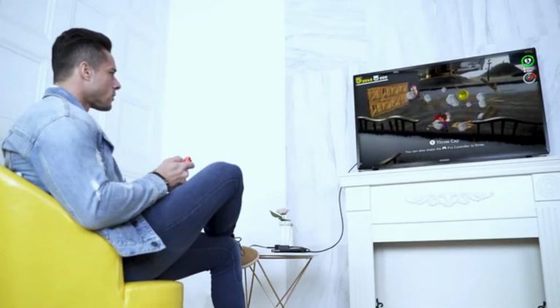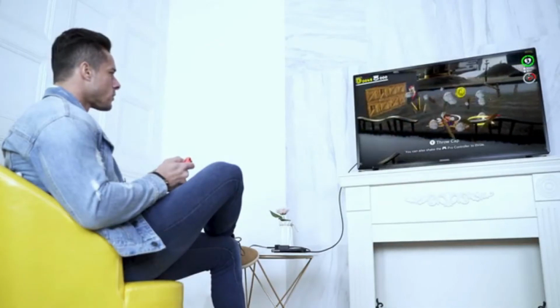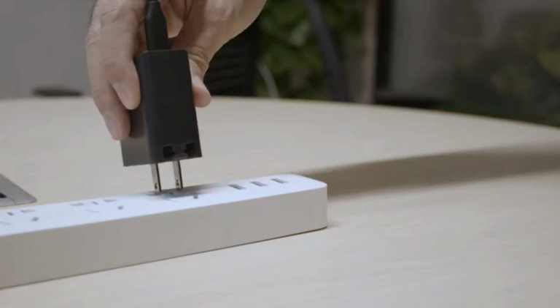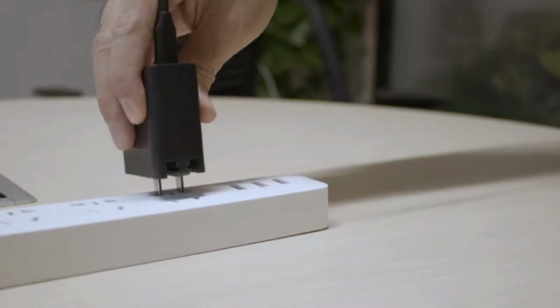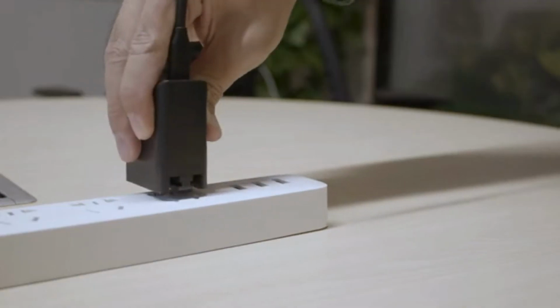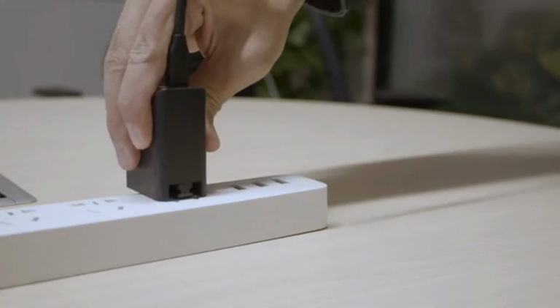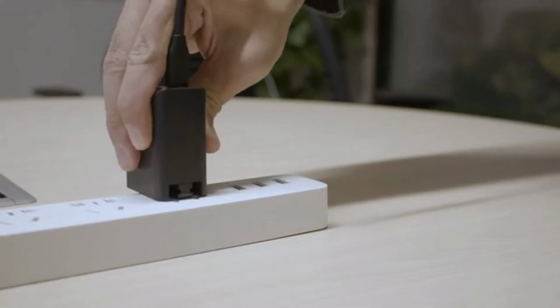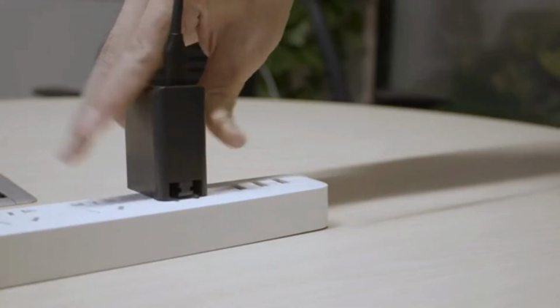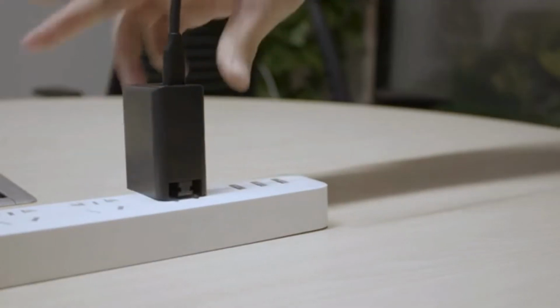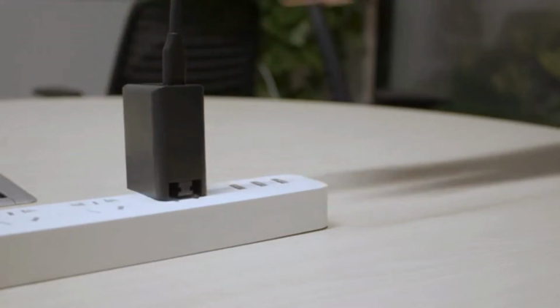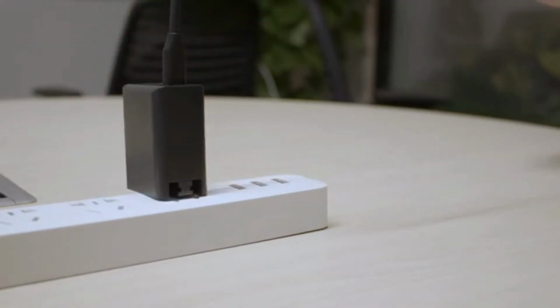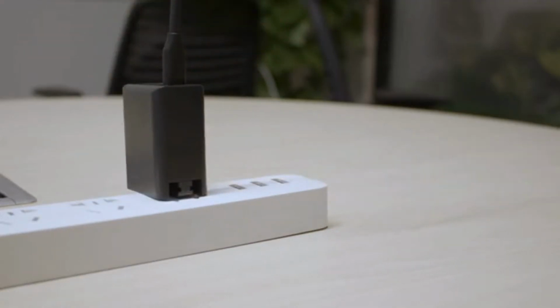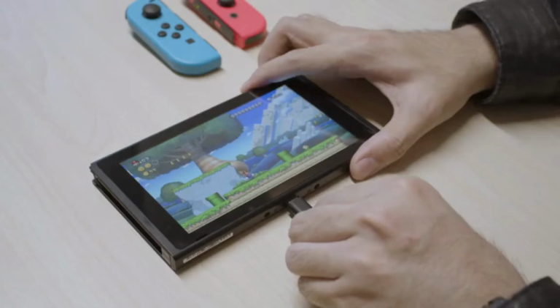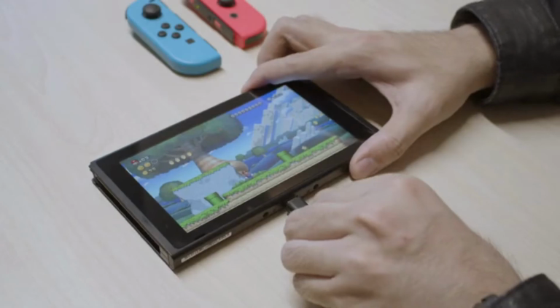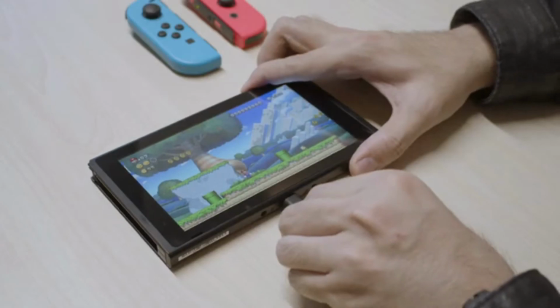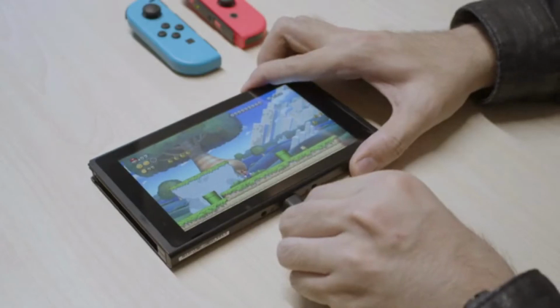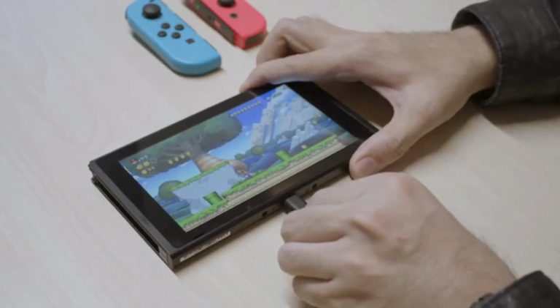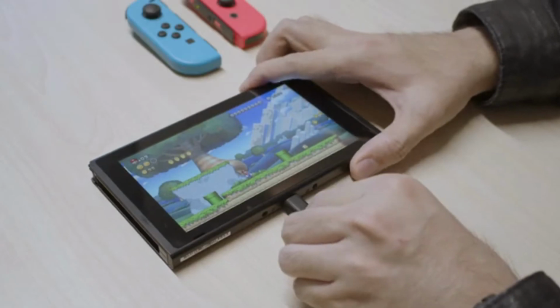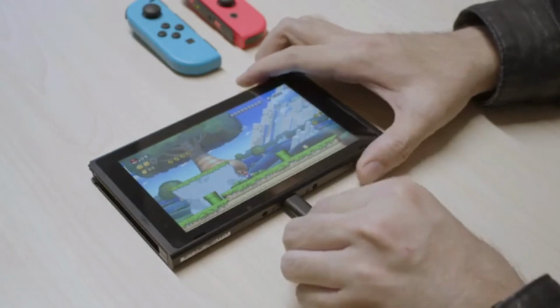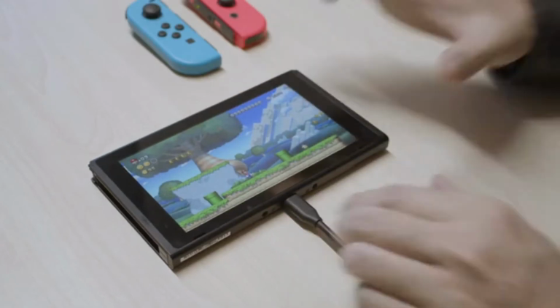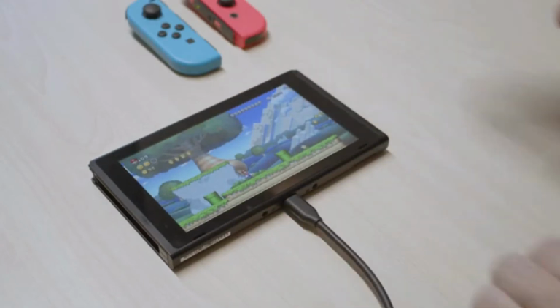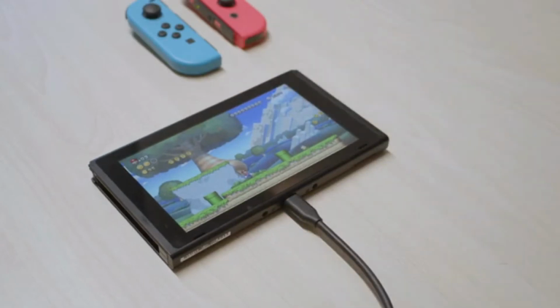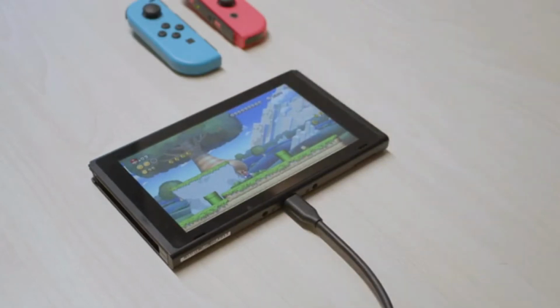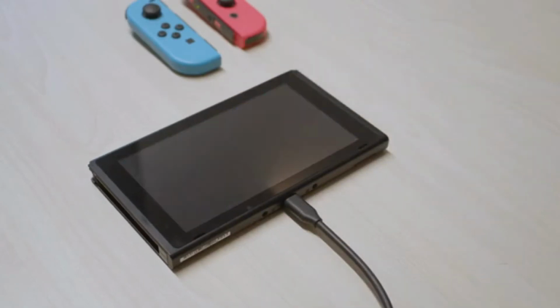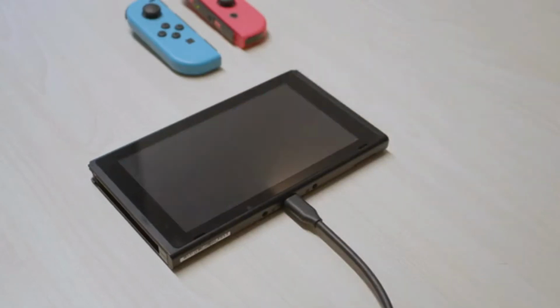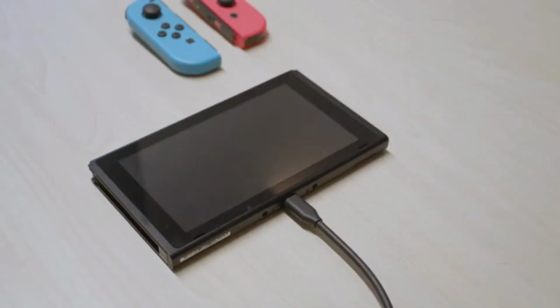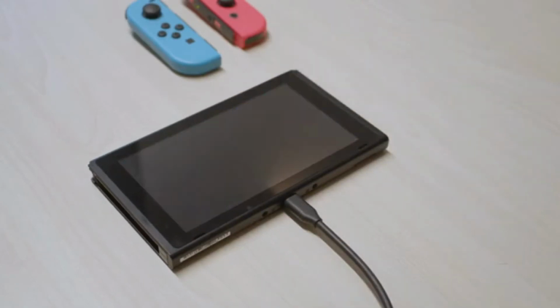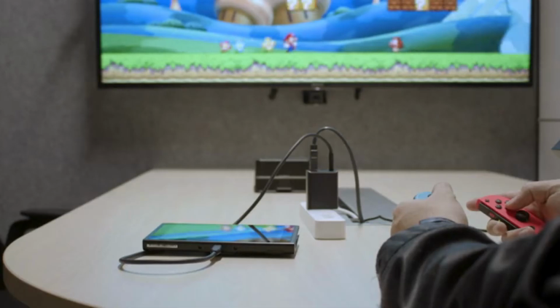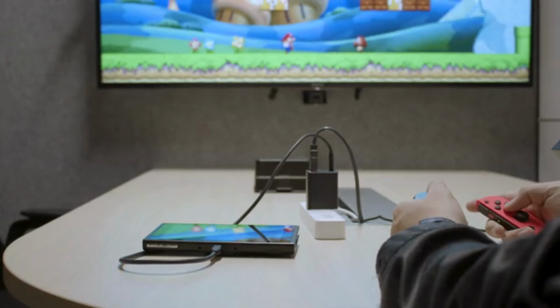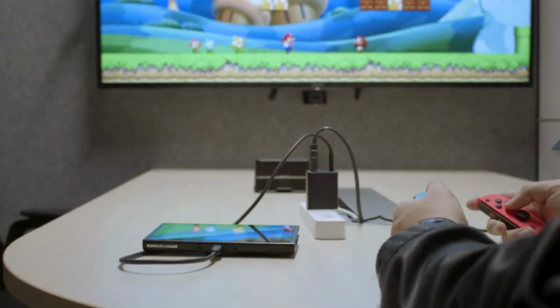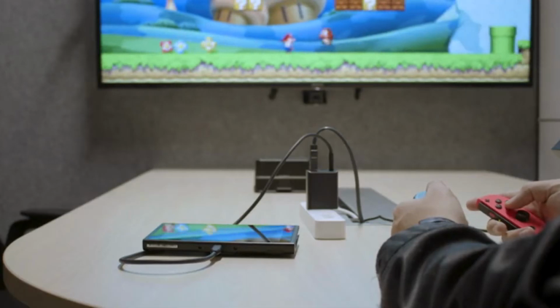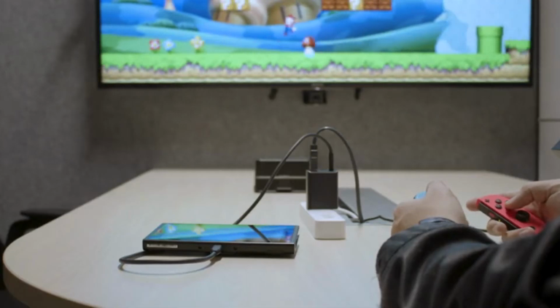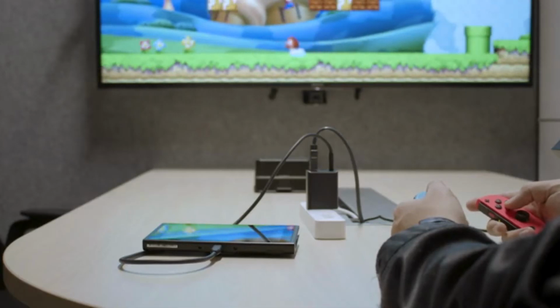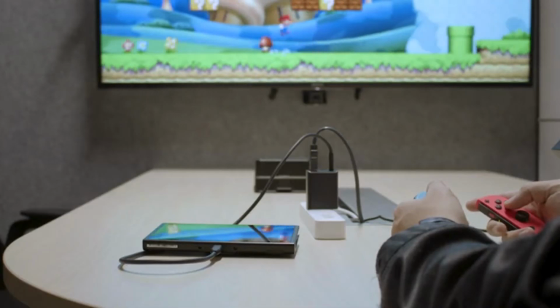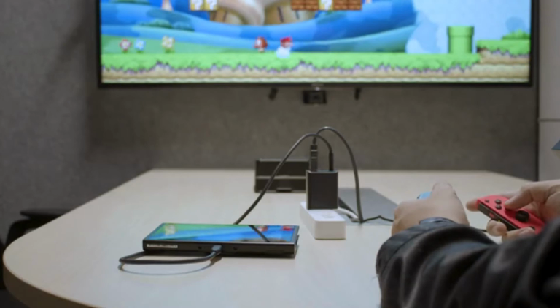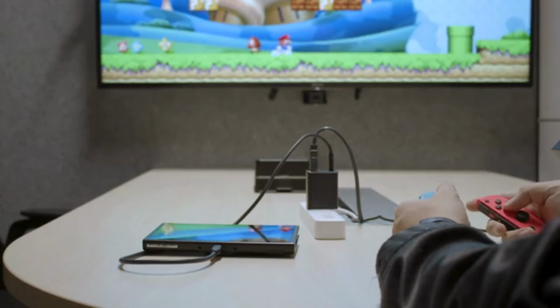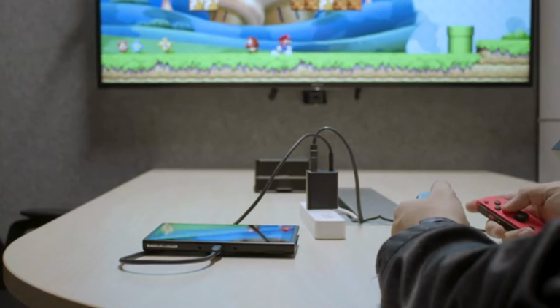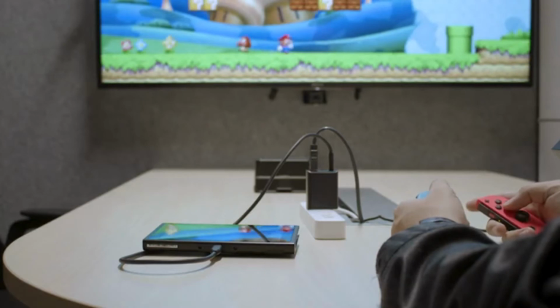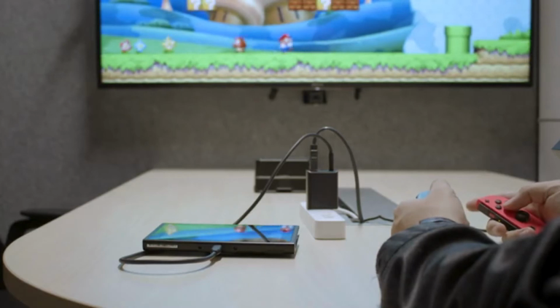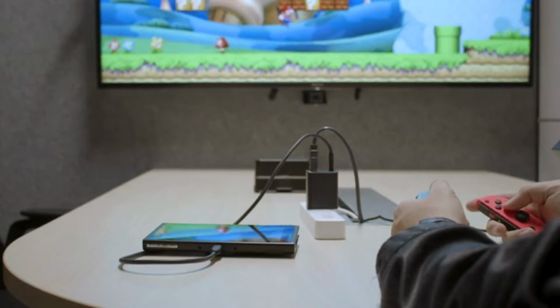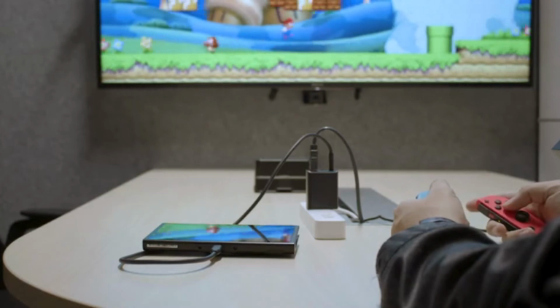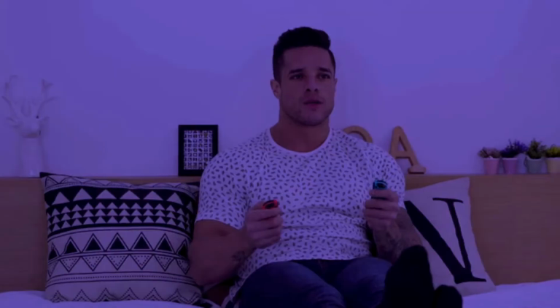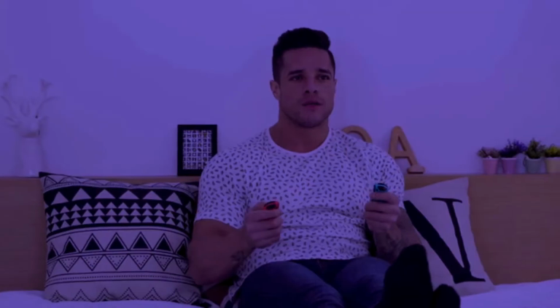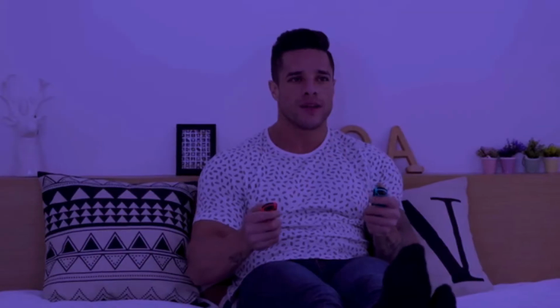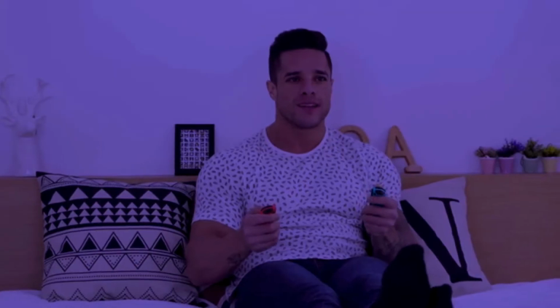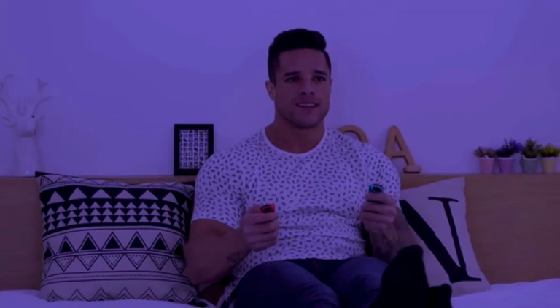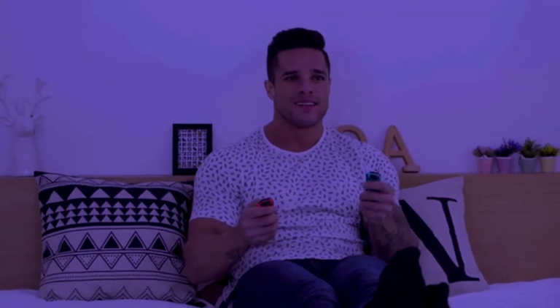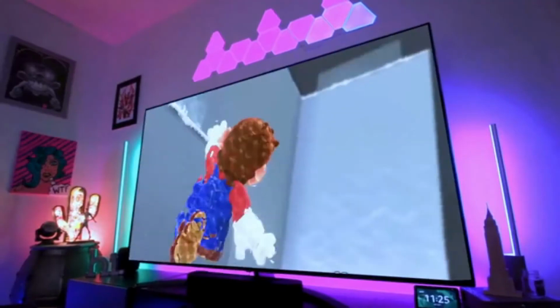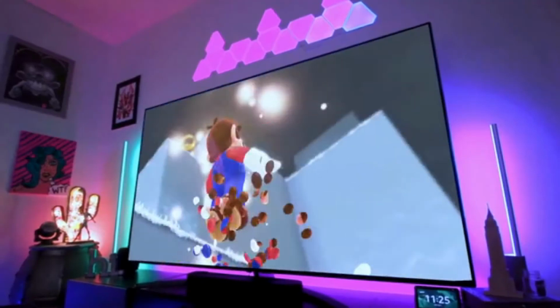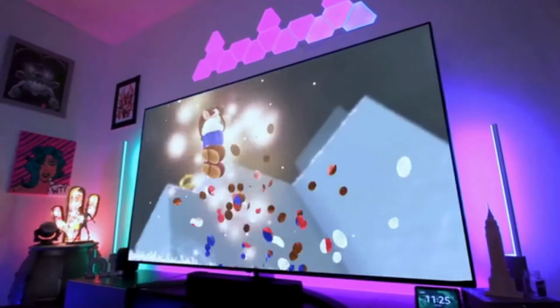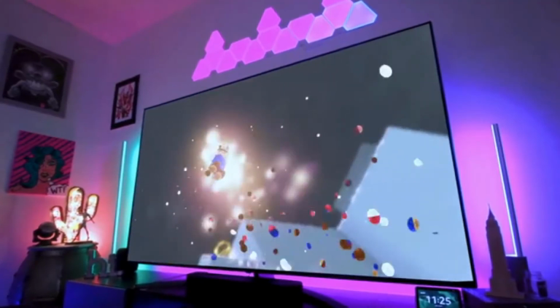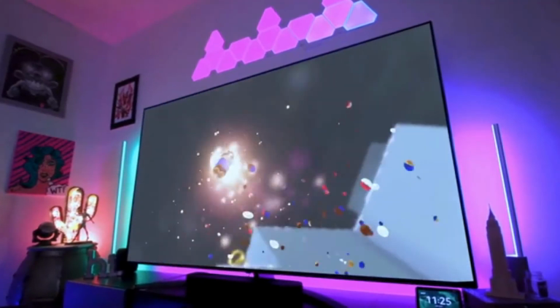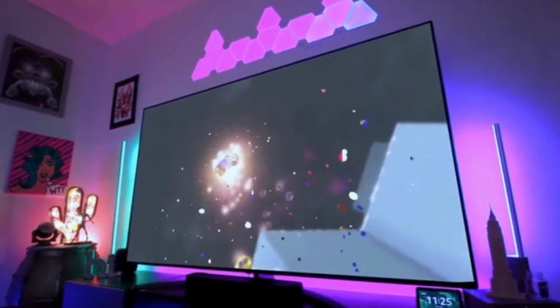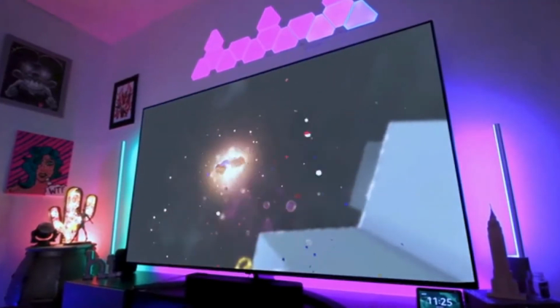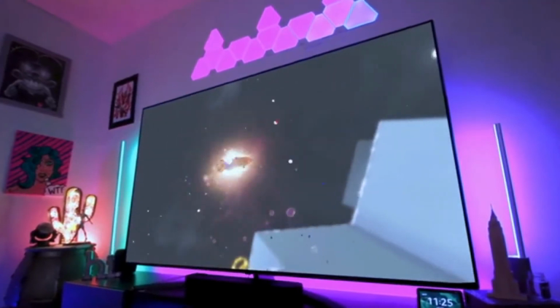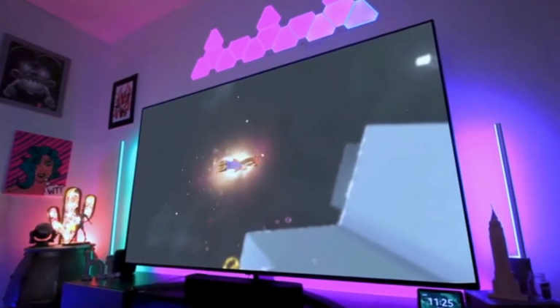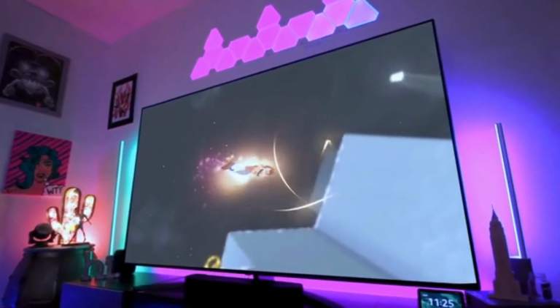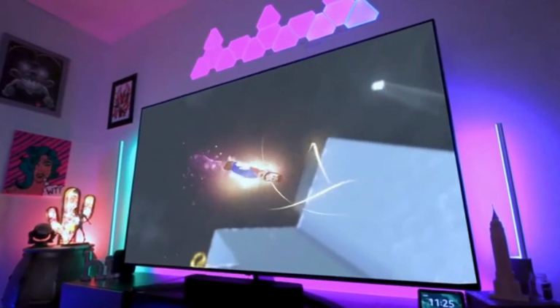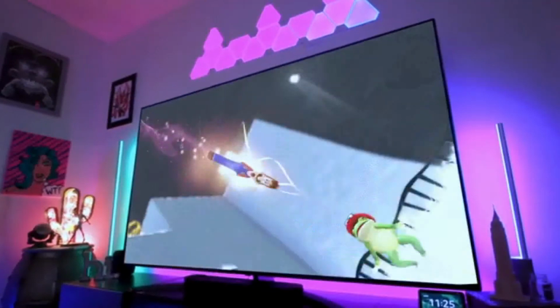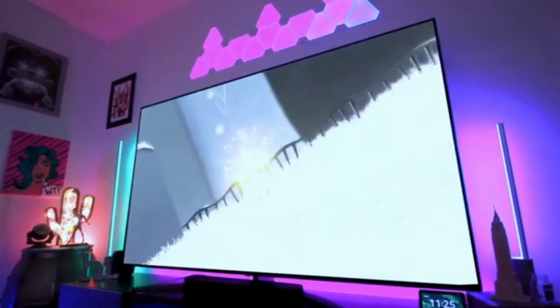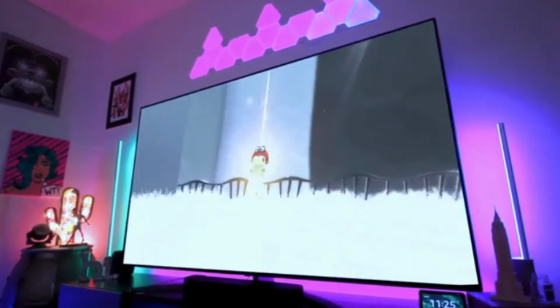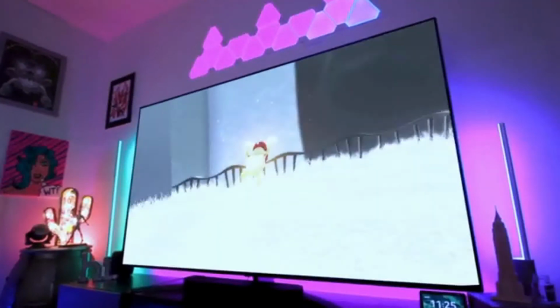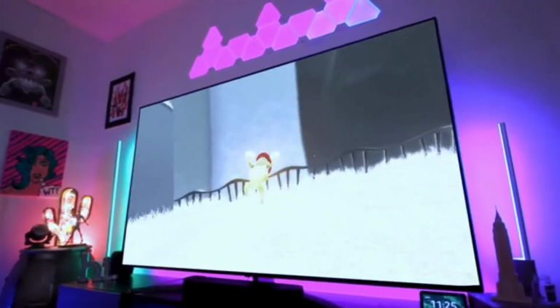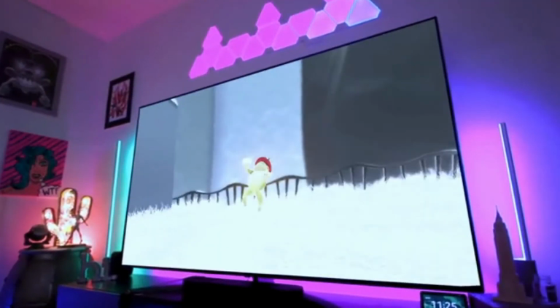Enjoy HD gaming at home and on the go for hours on end with Omni-Centro, so you can enjoy an immersive gaming experience.